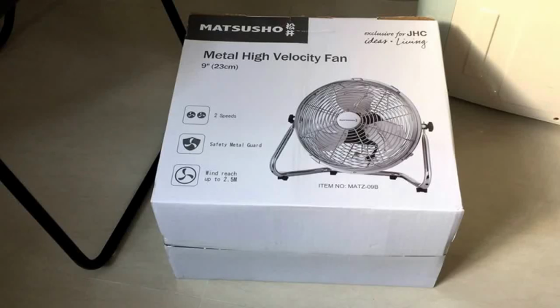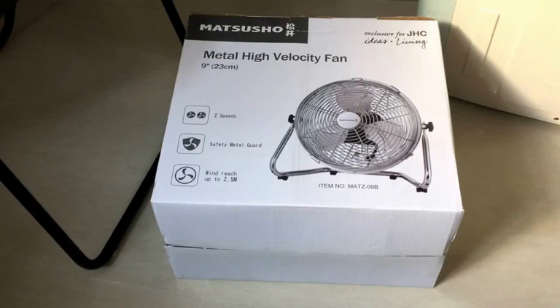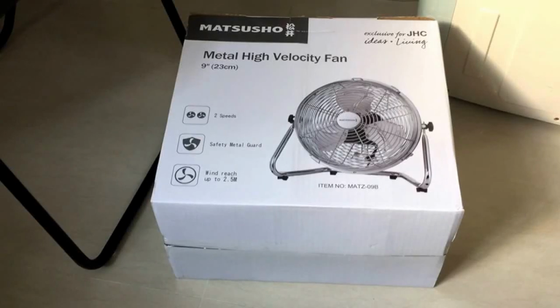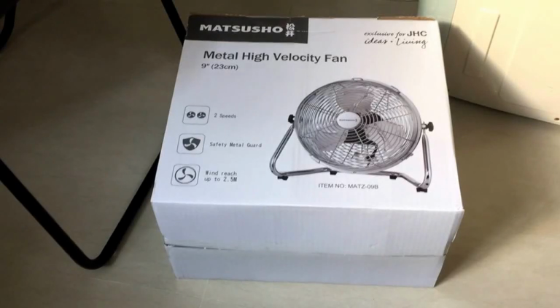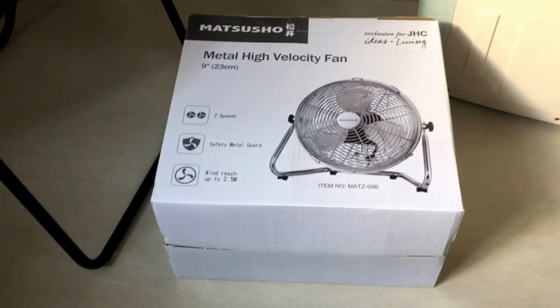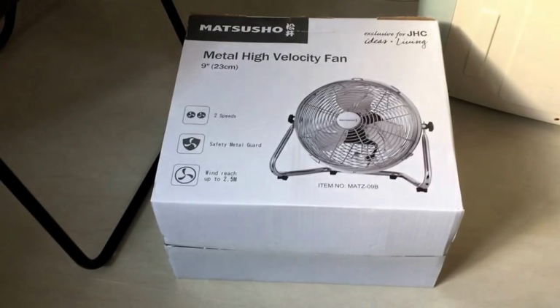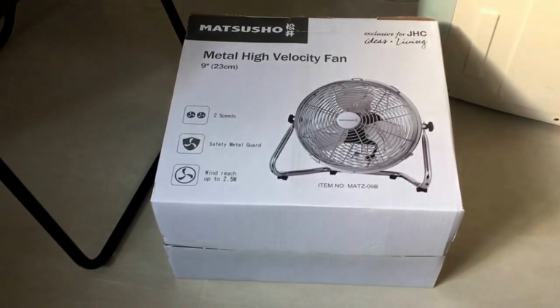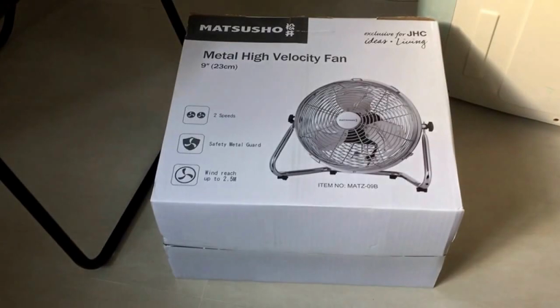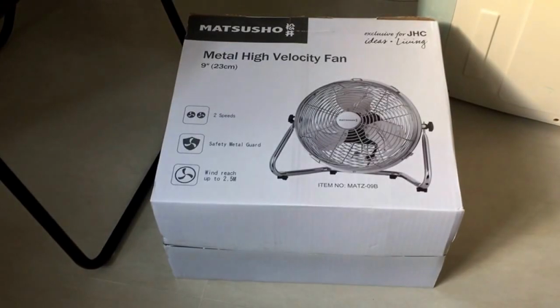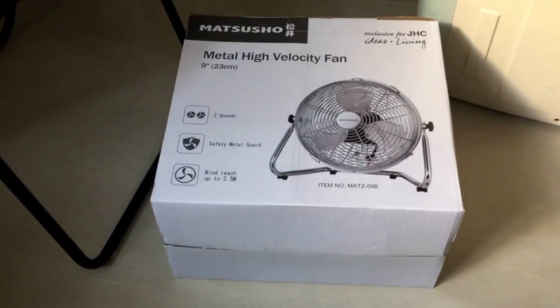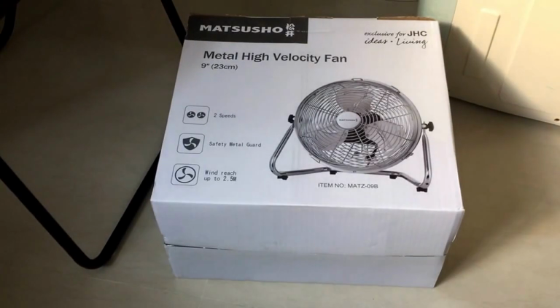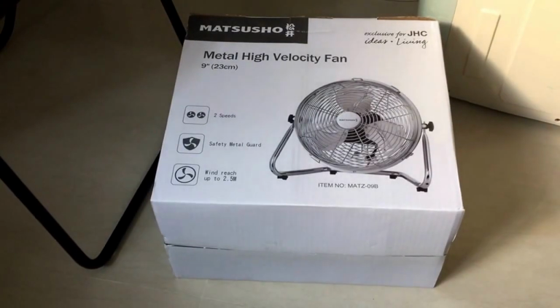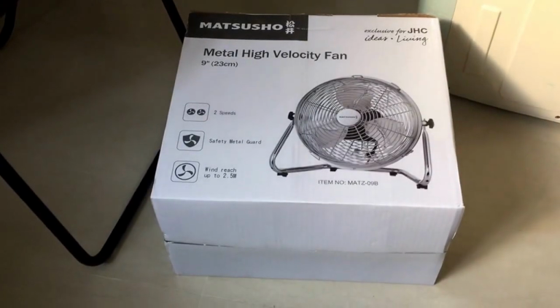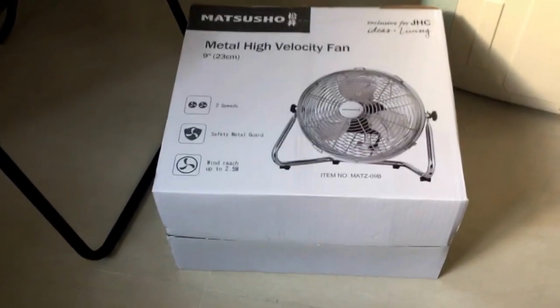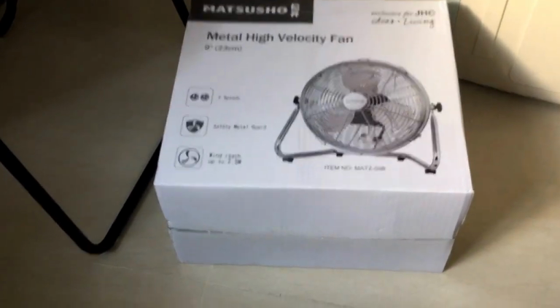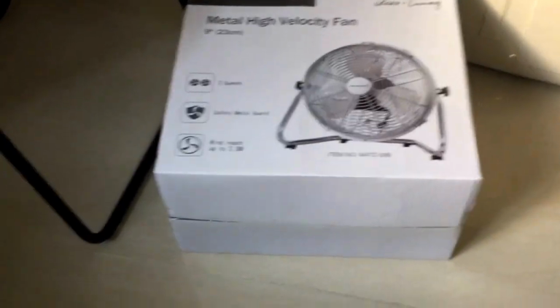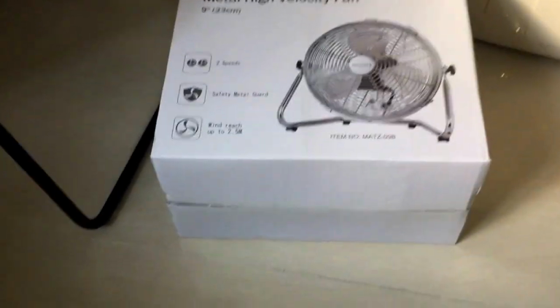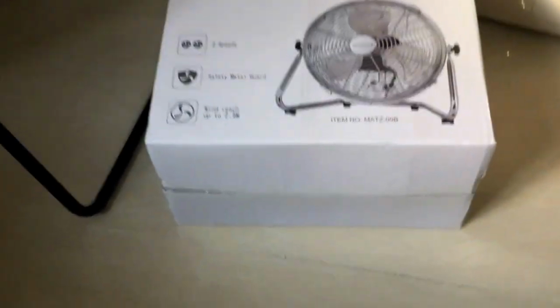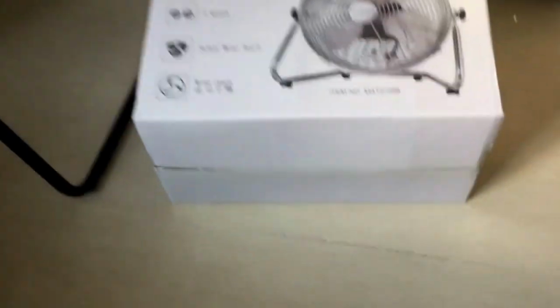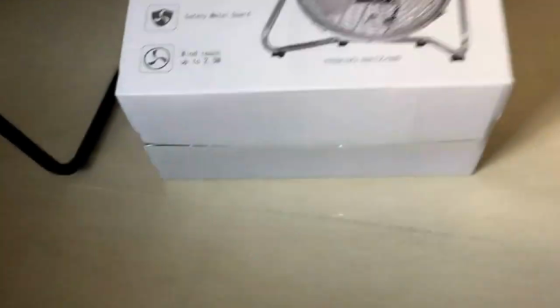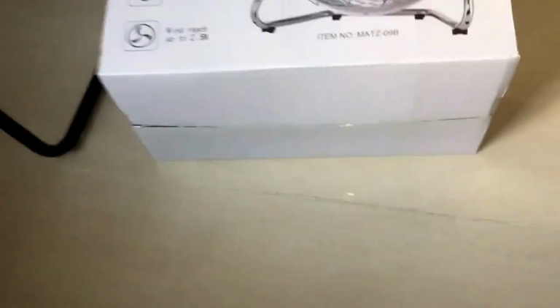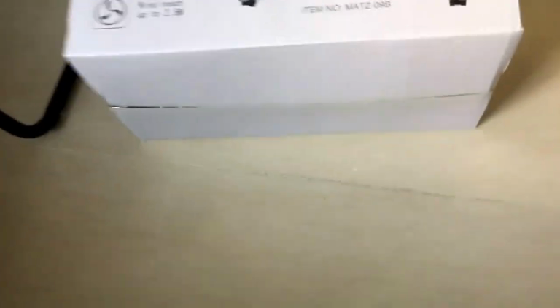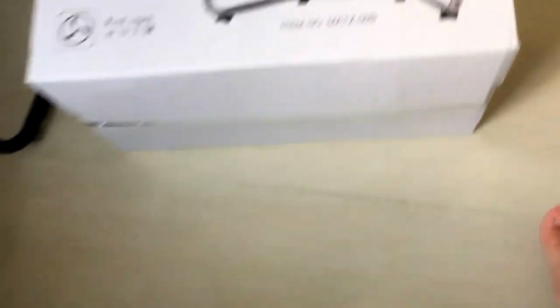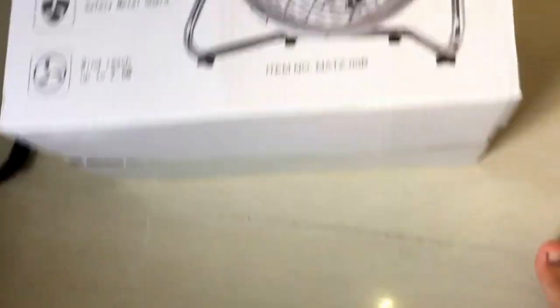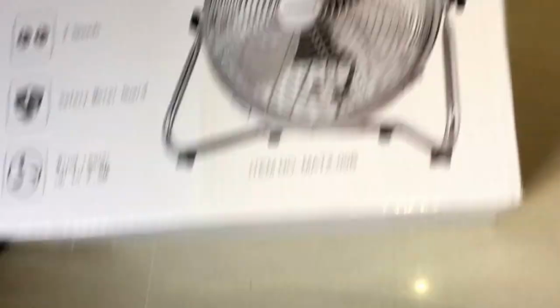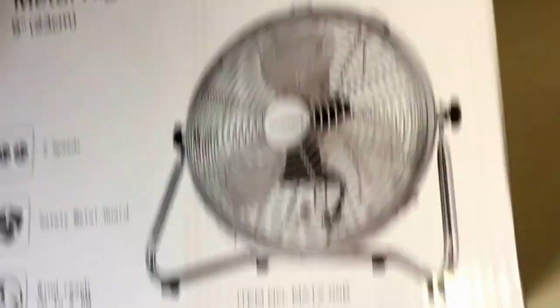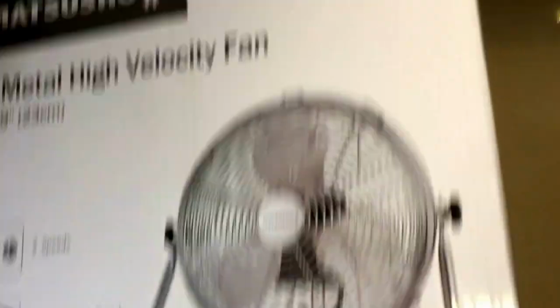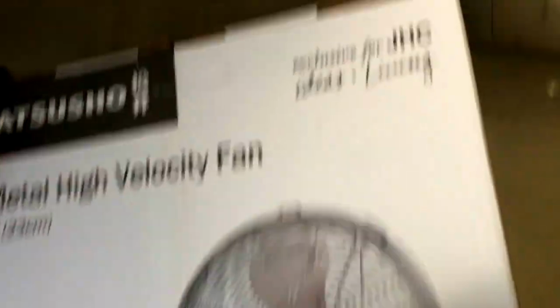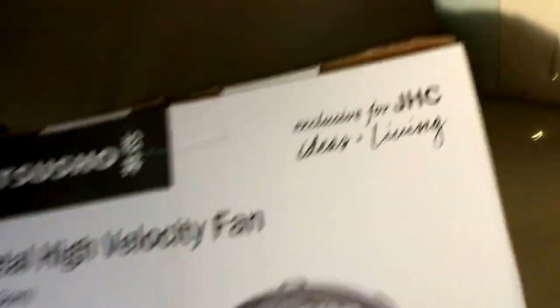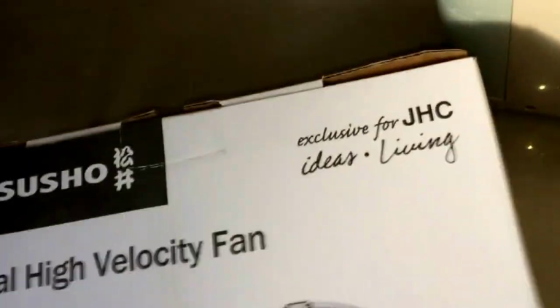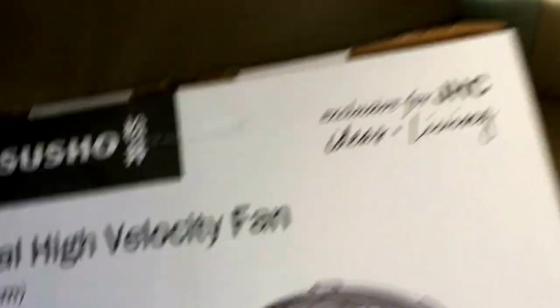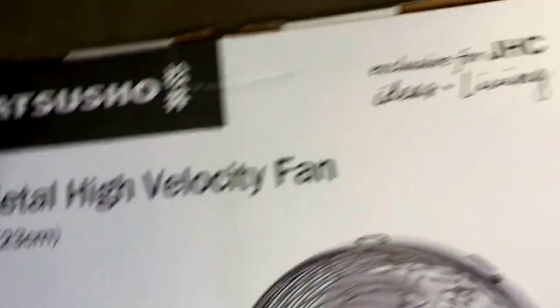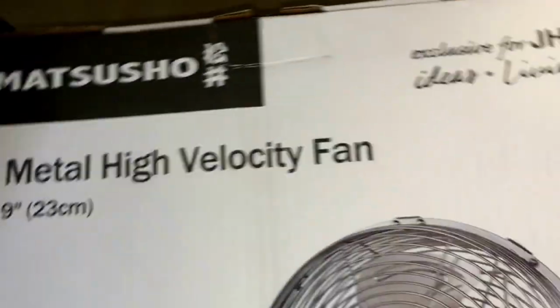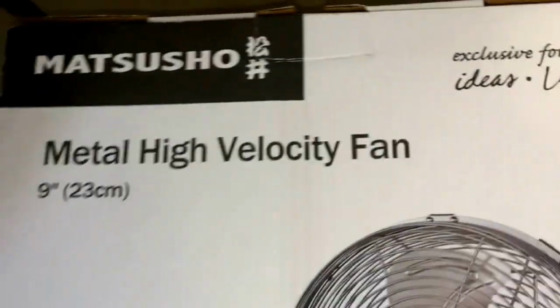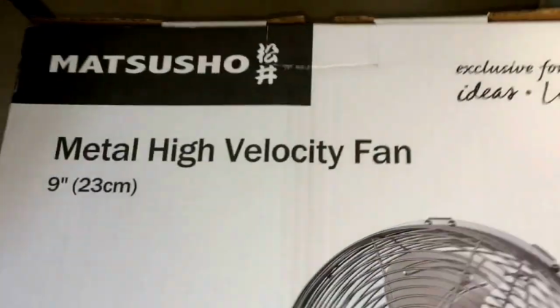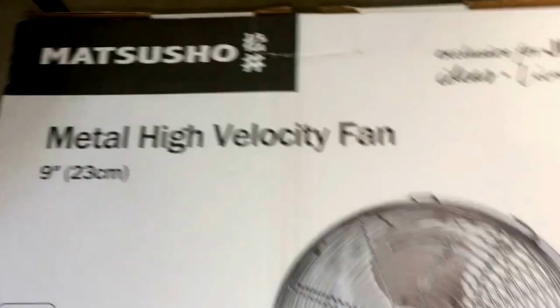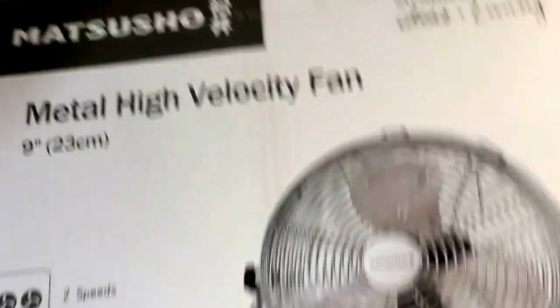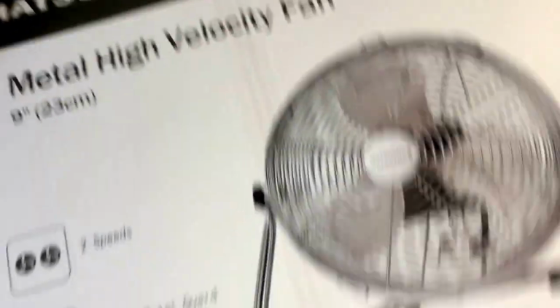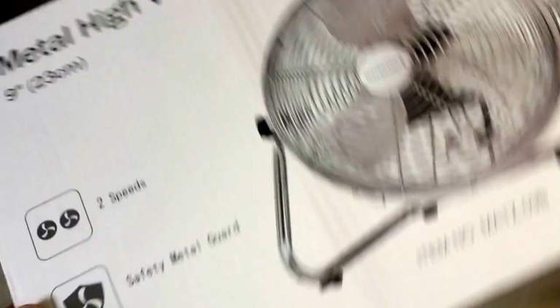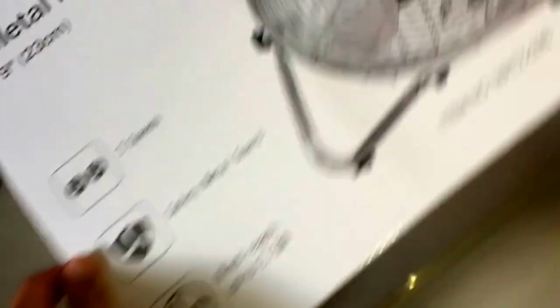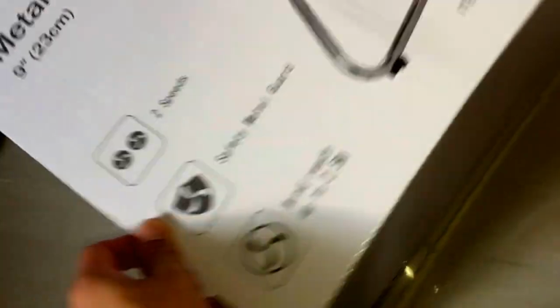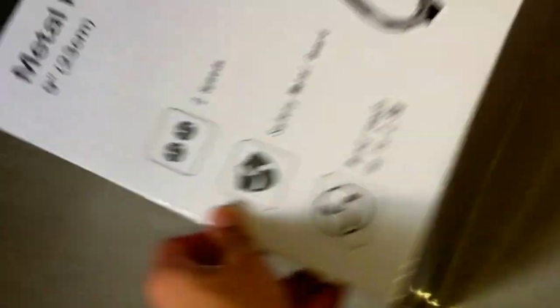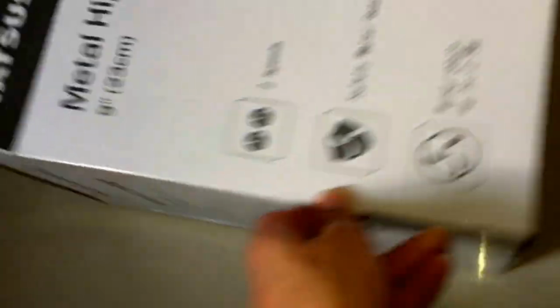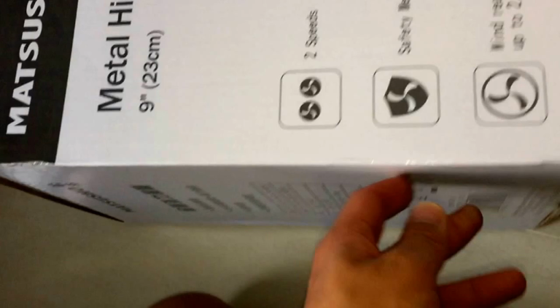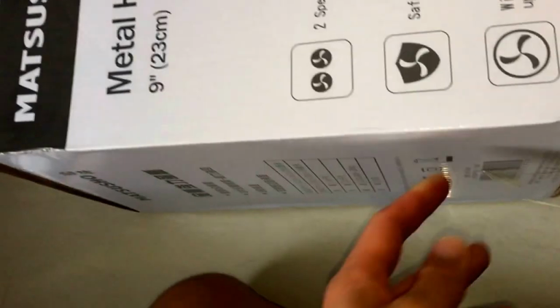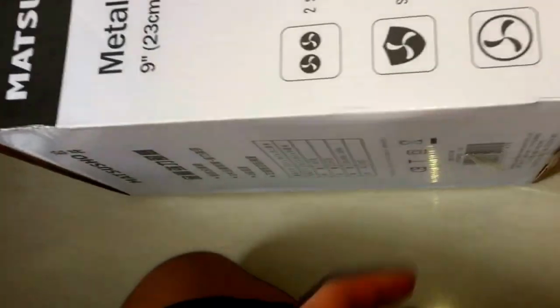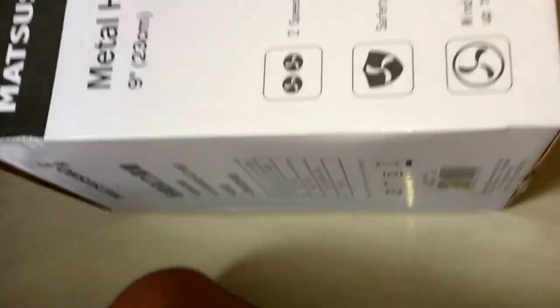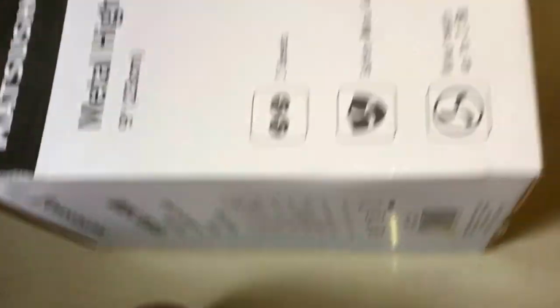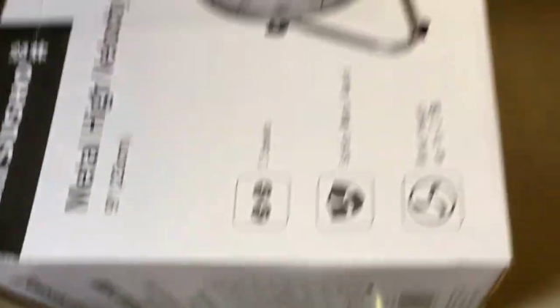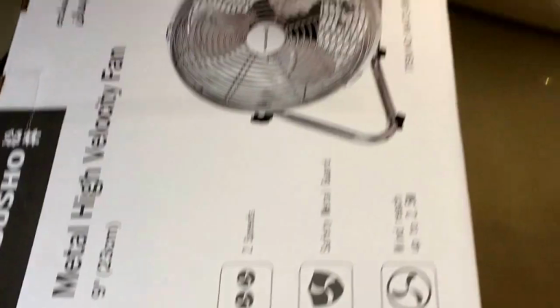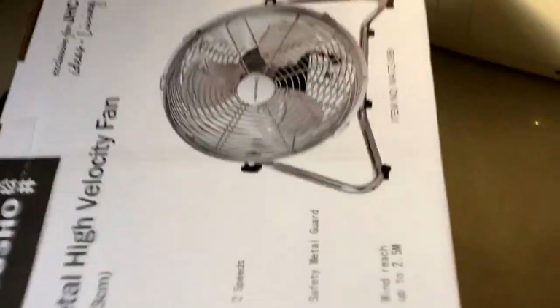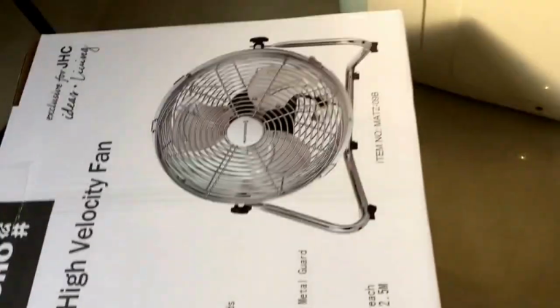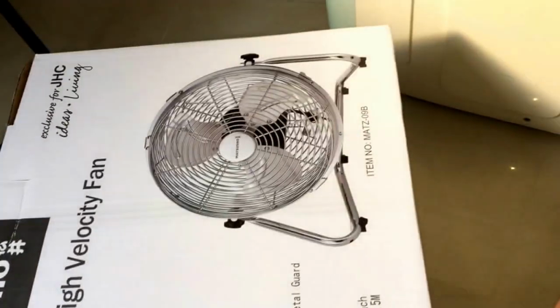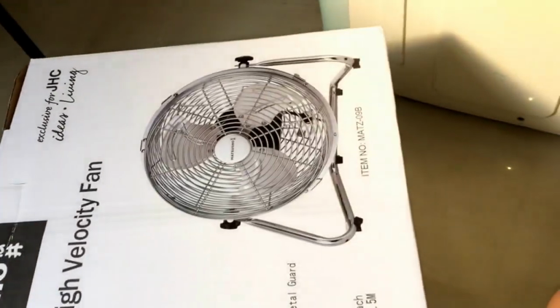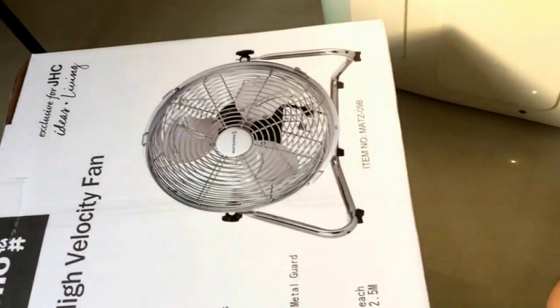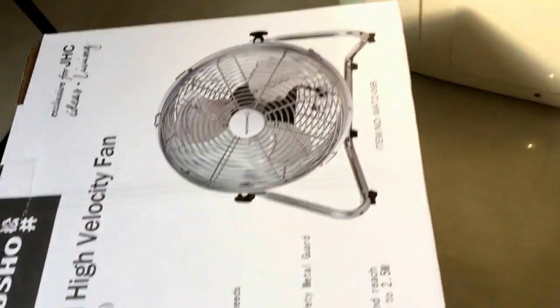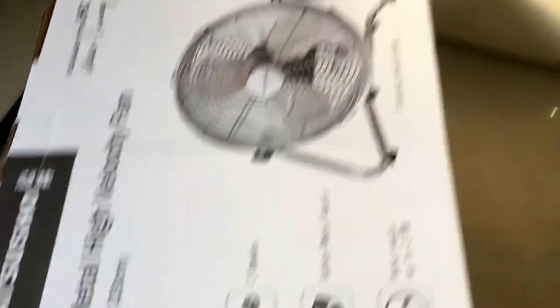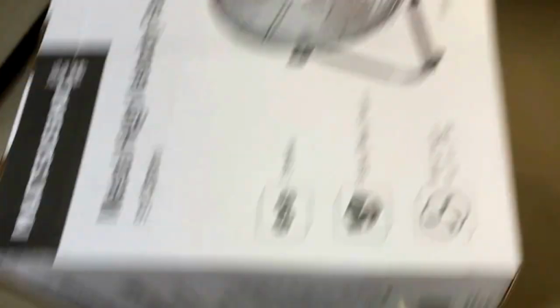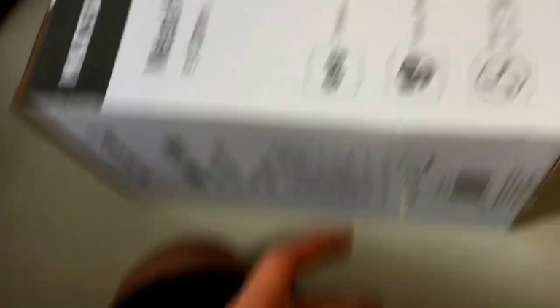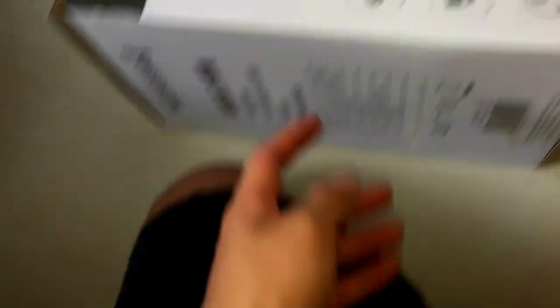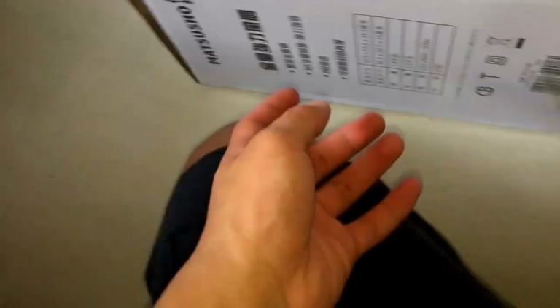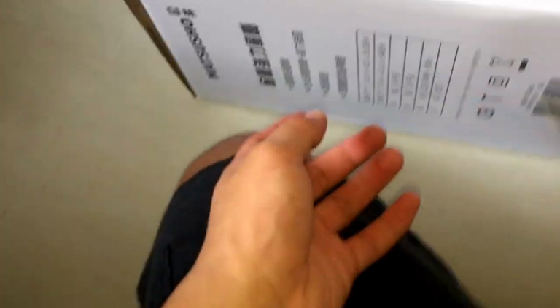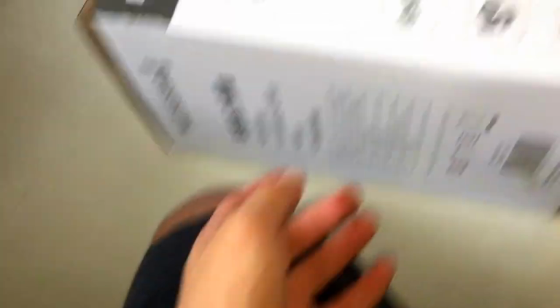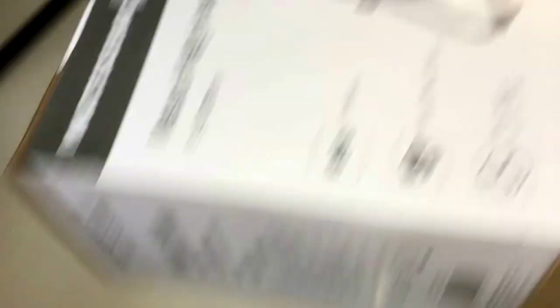Hey guys, here I am actually unboxing this new Matsushu brand industrial high-velocity fan.